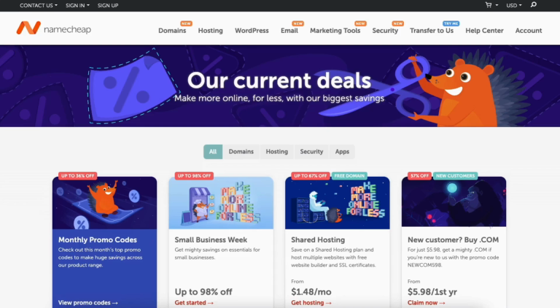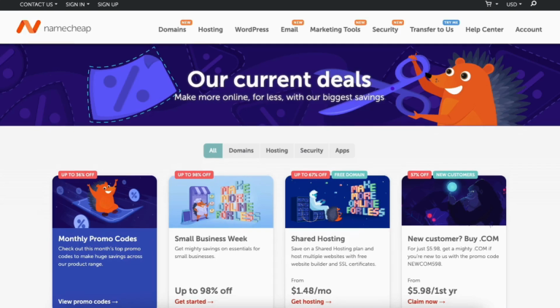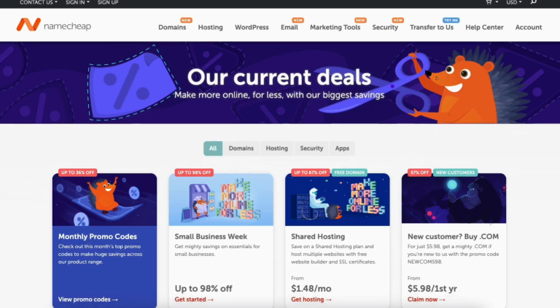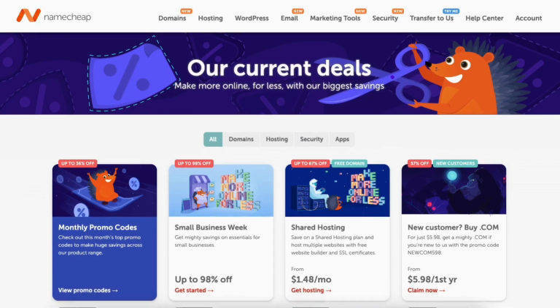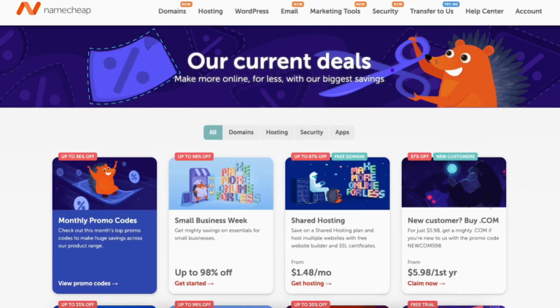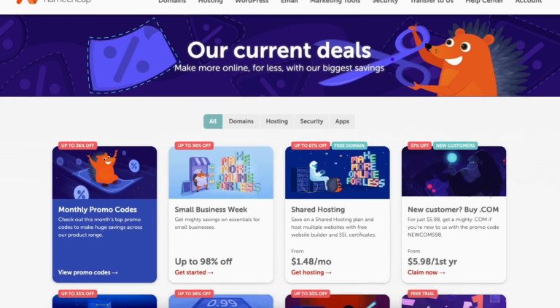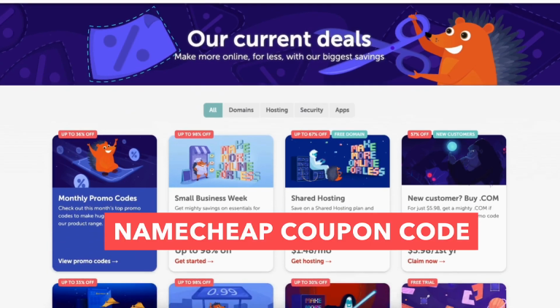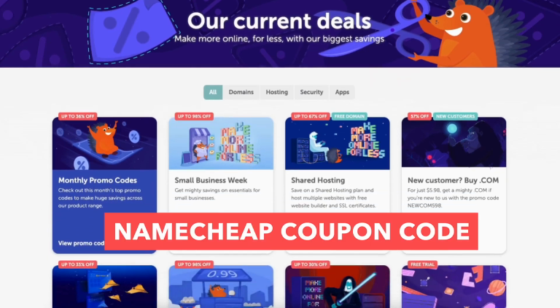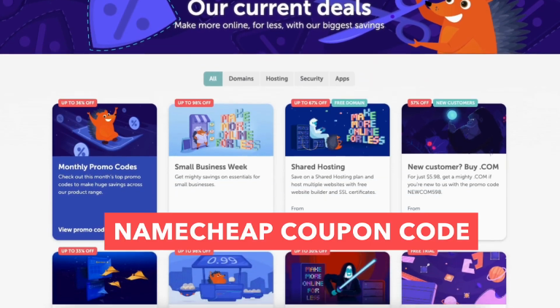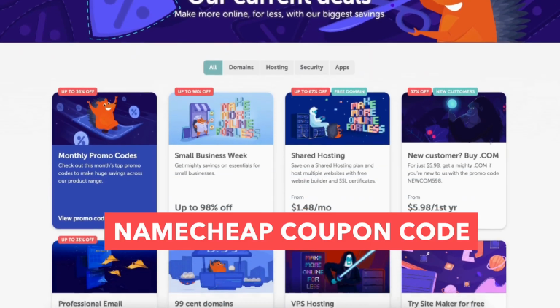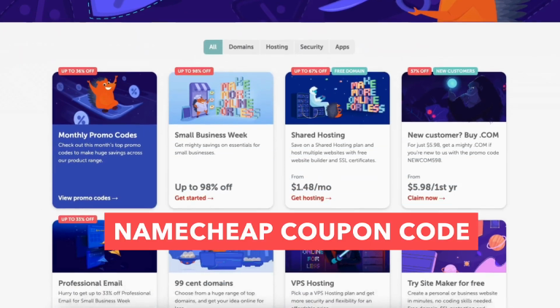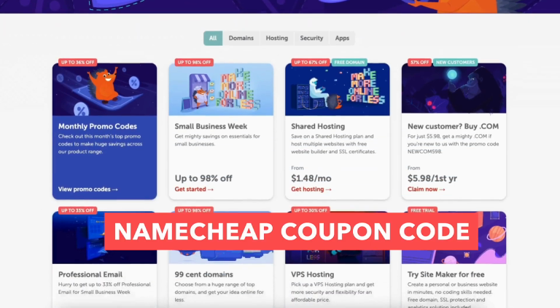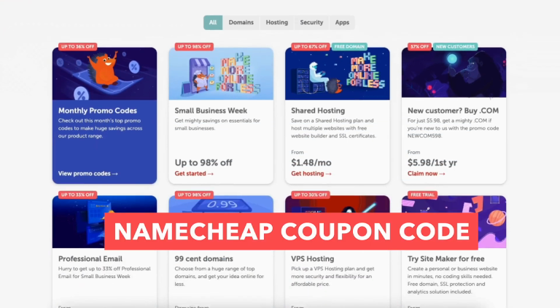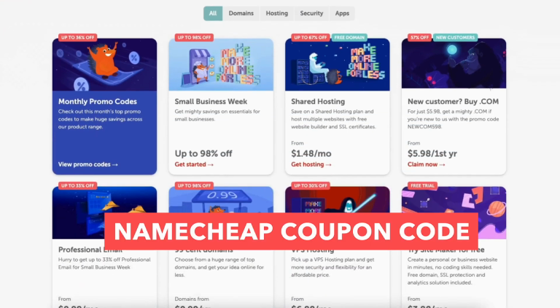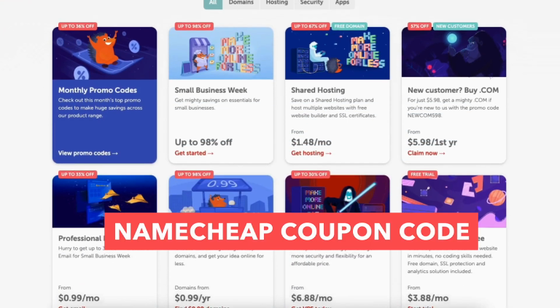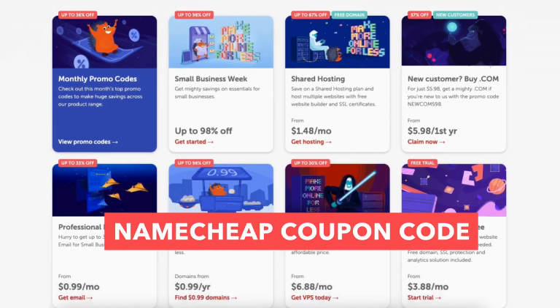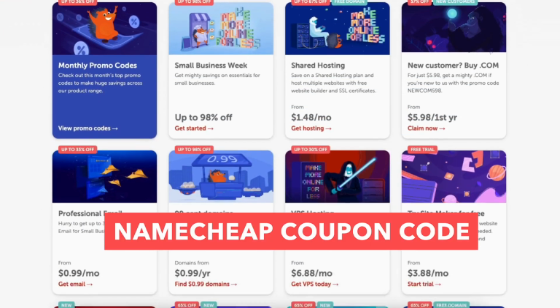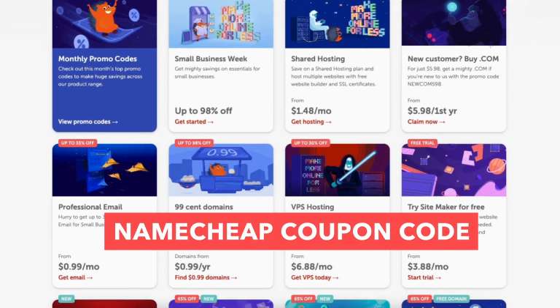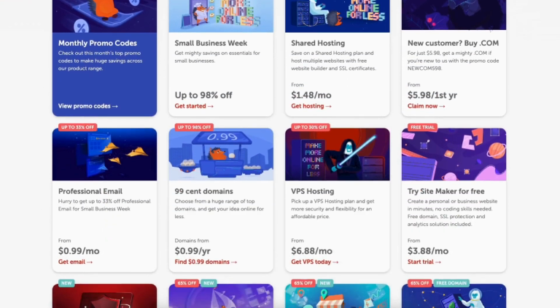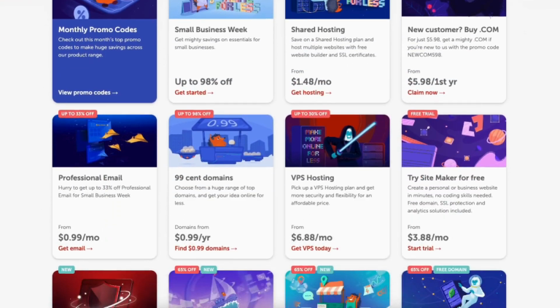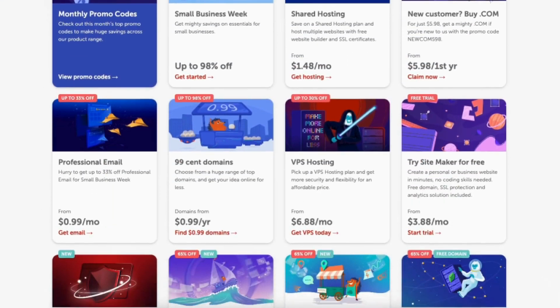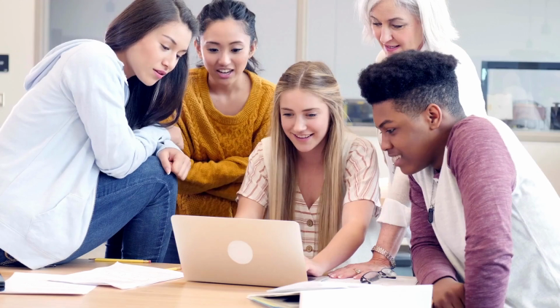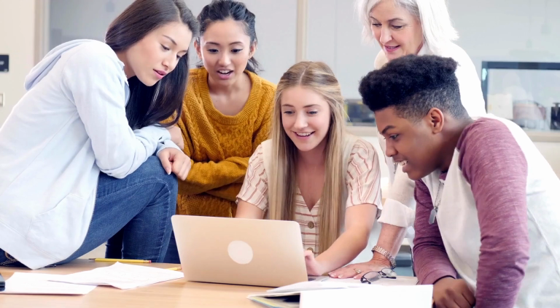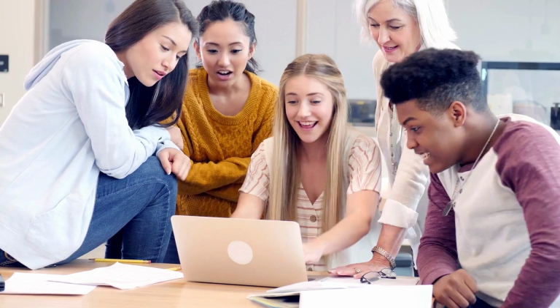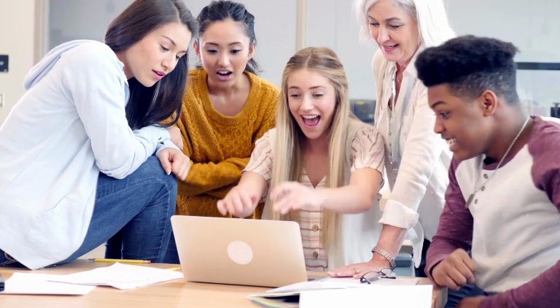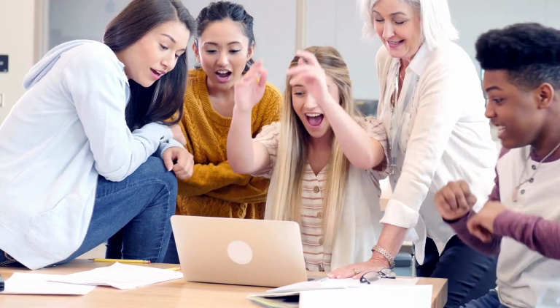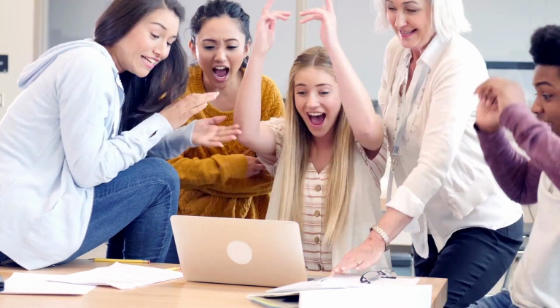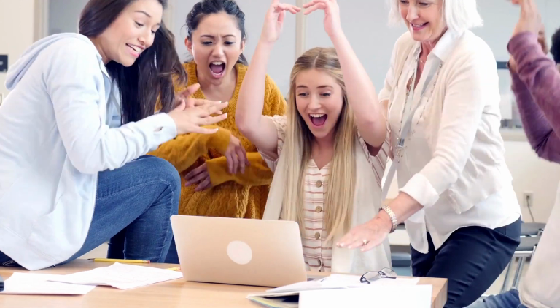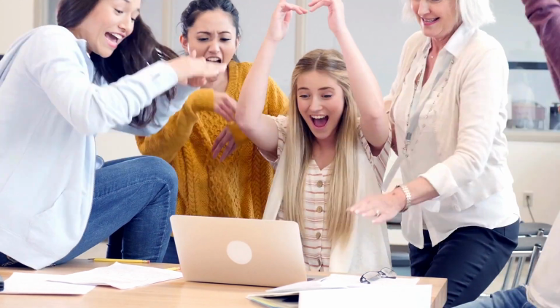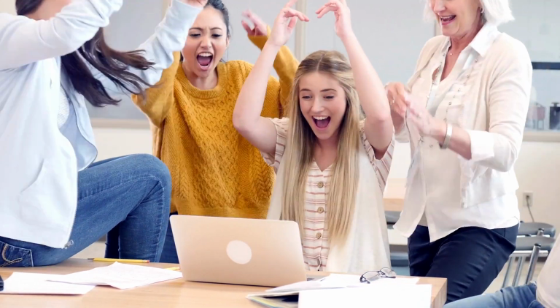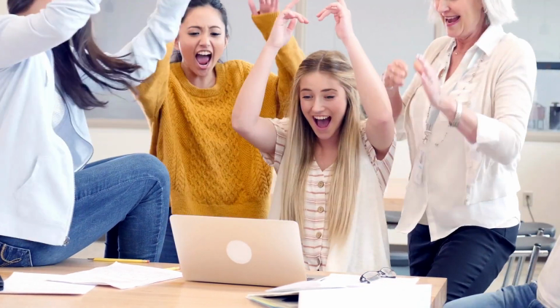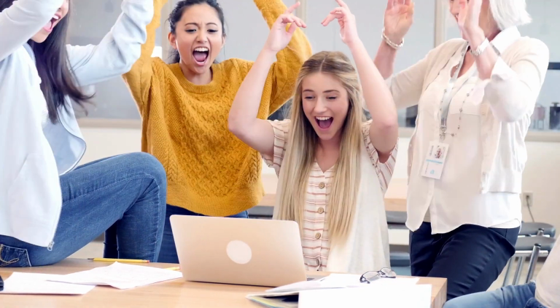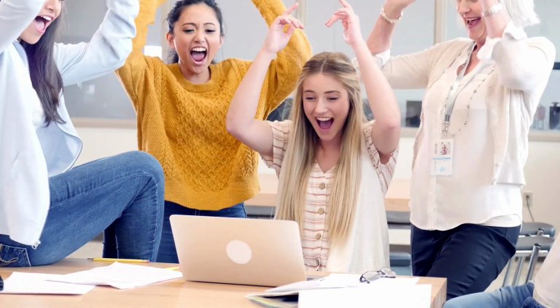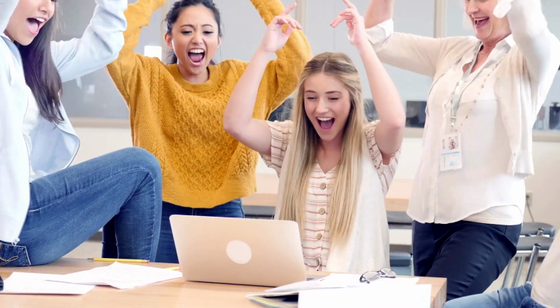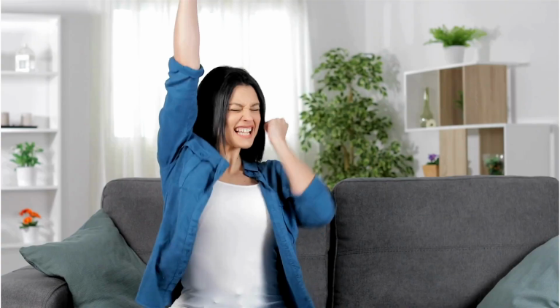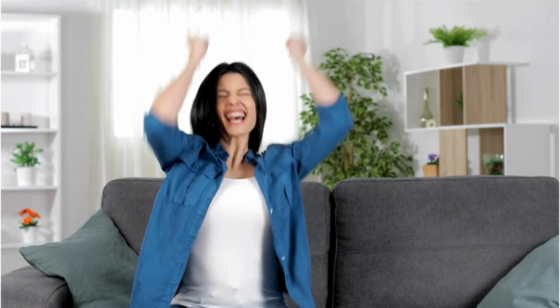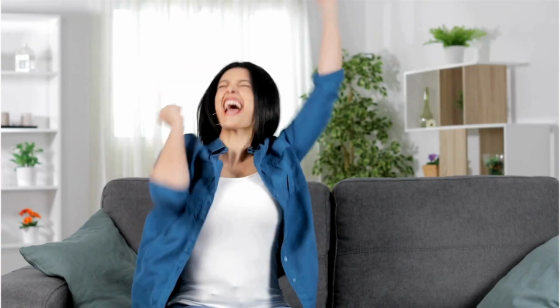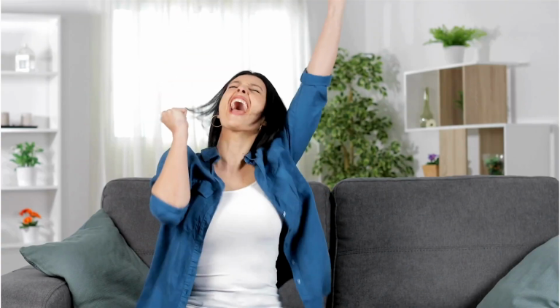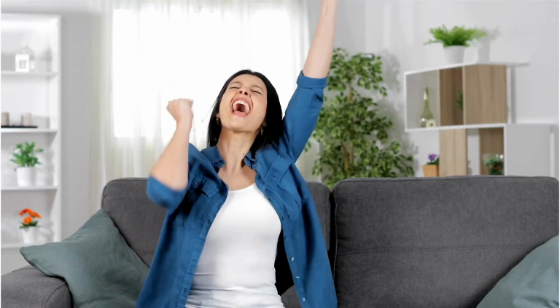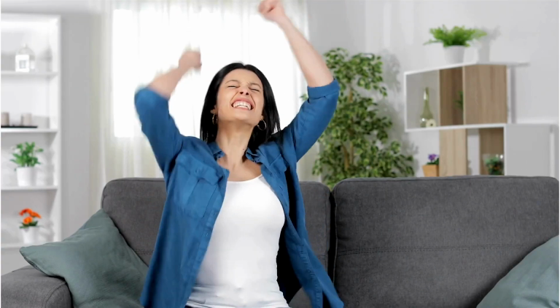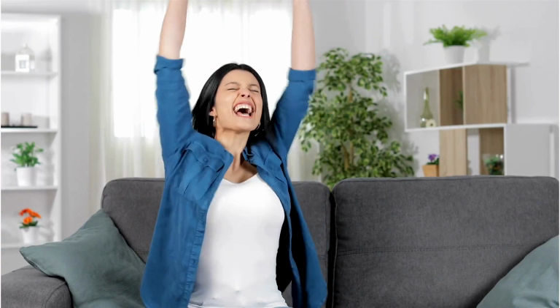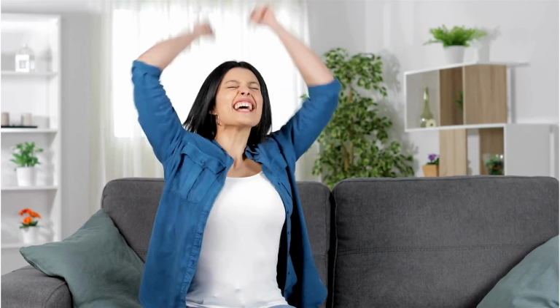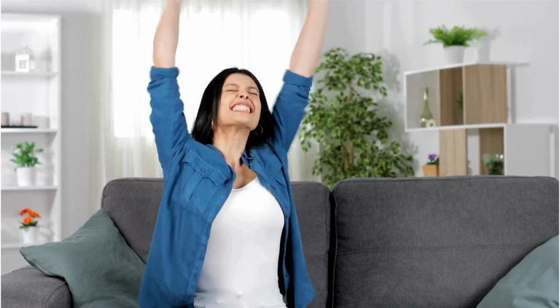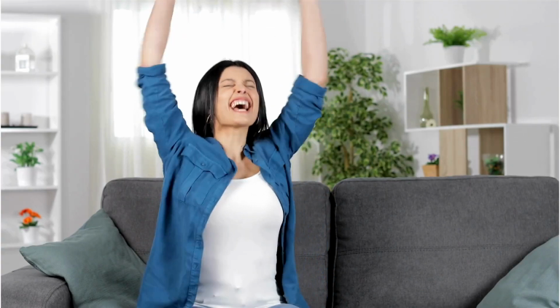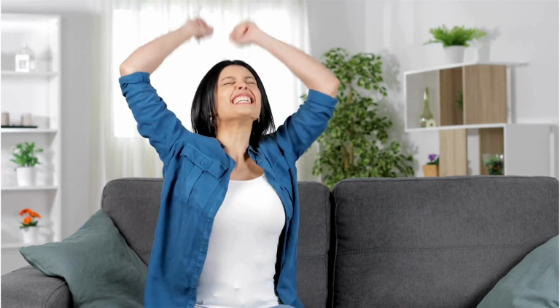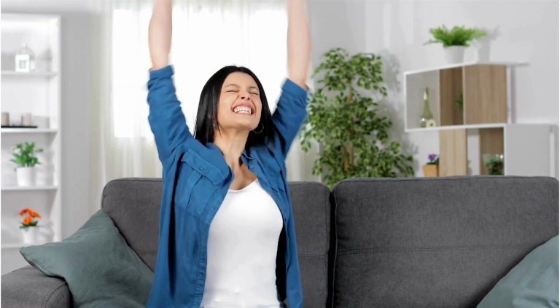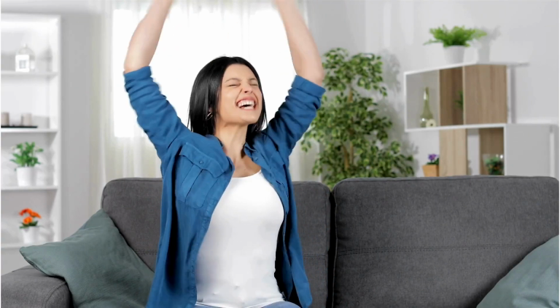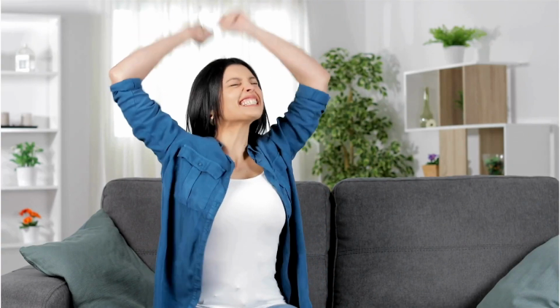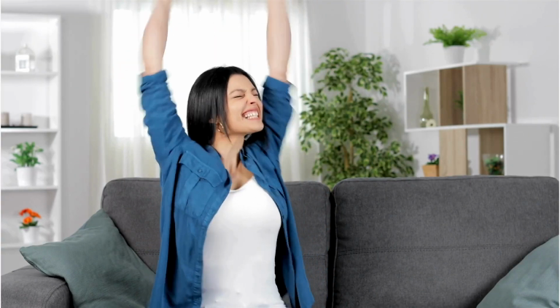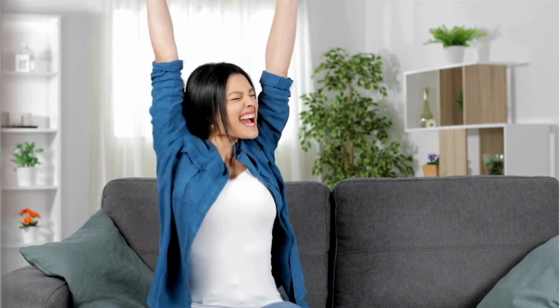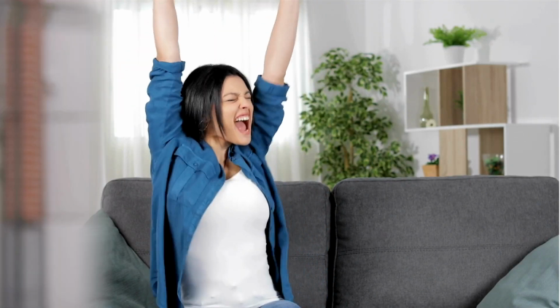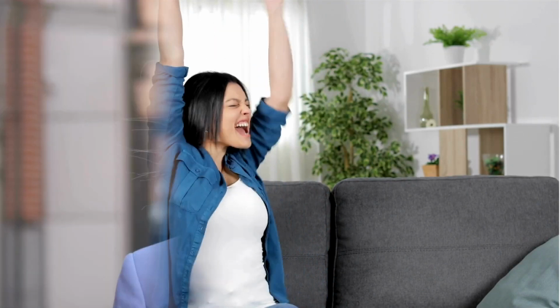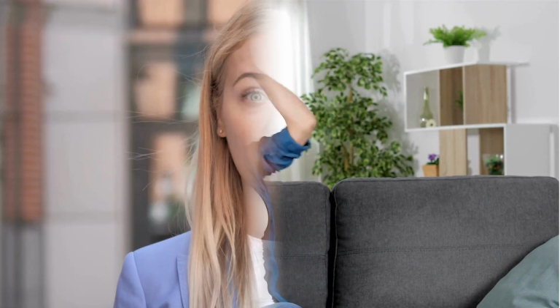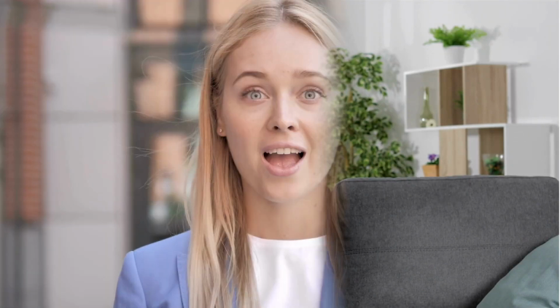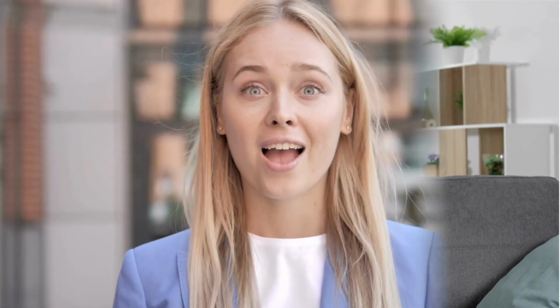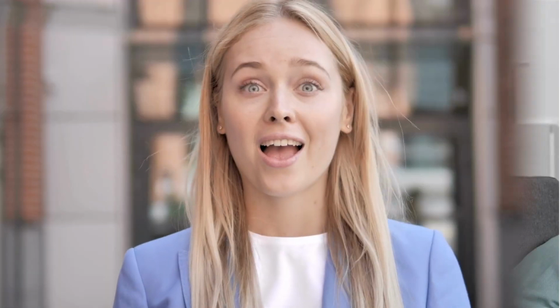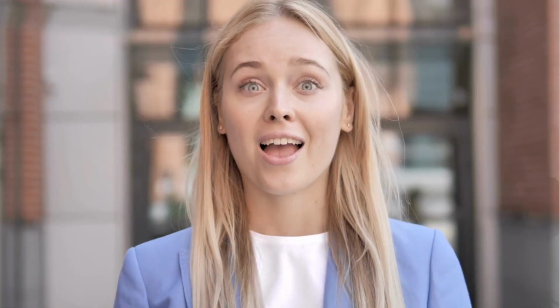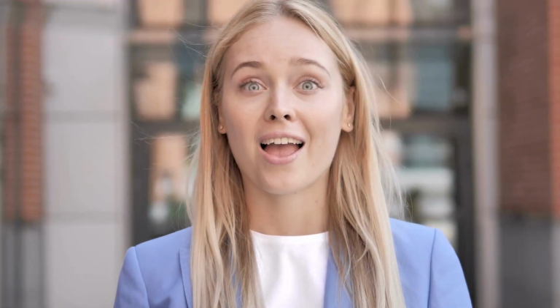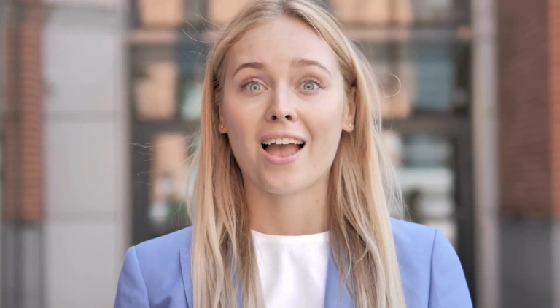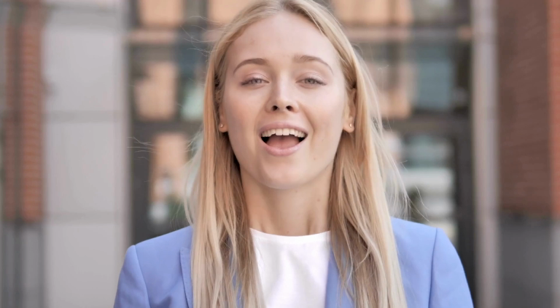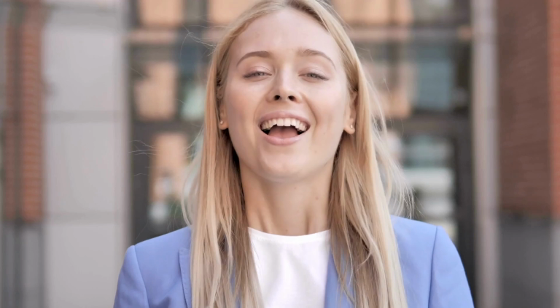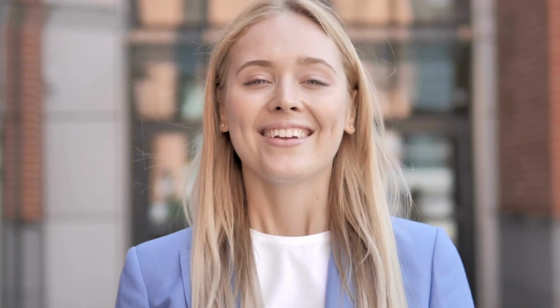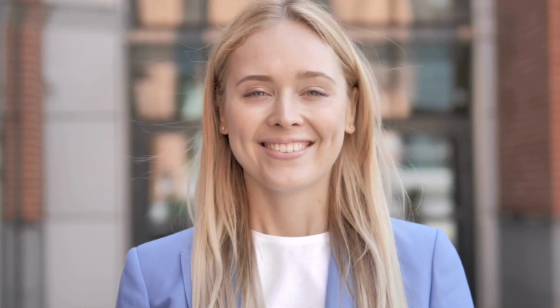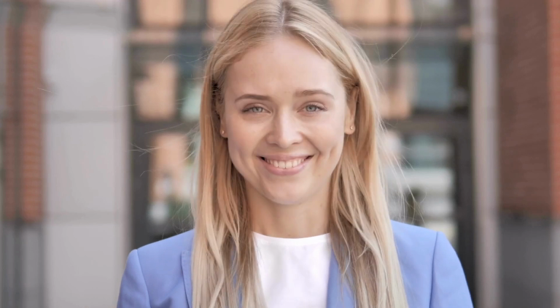If you want to get a Namecheap coupon code that will give you a Namecheap discount, saving you money on your Namecheap purchase, then this video is for you.